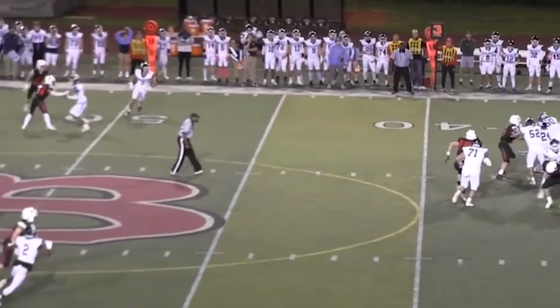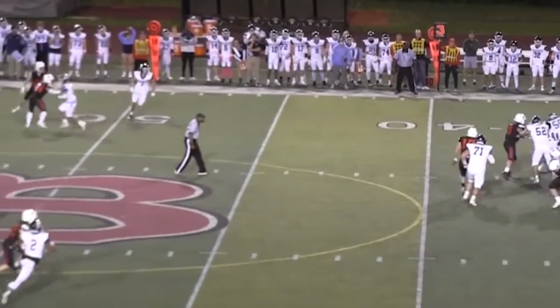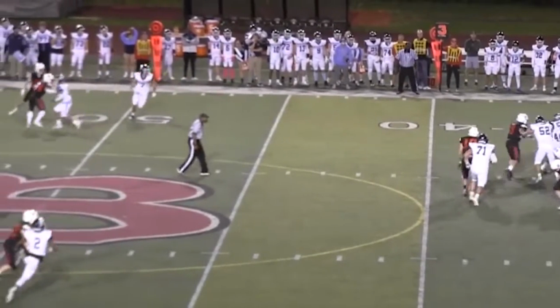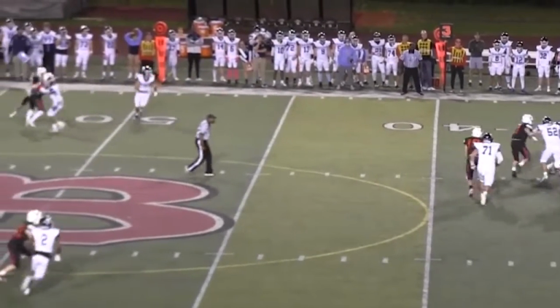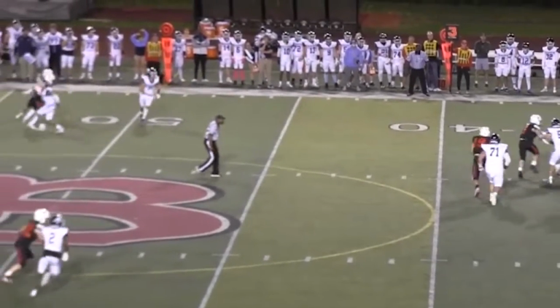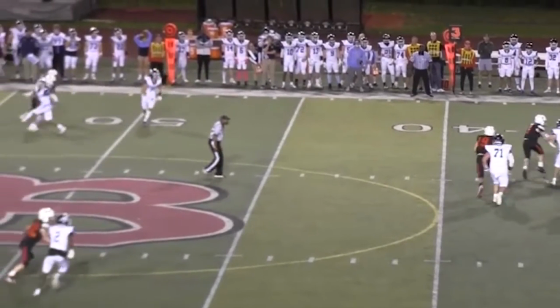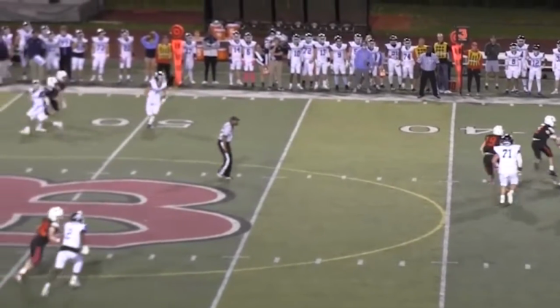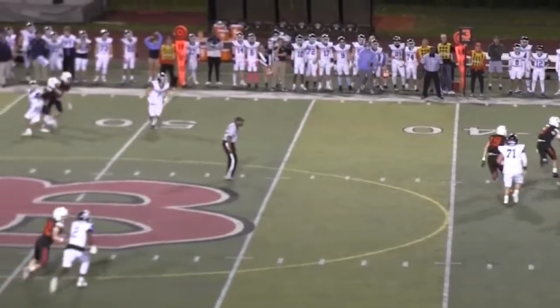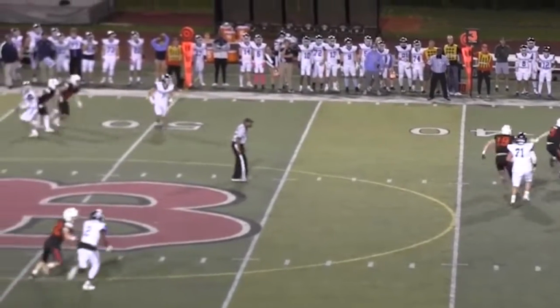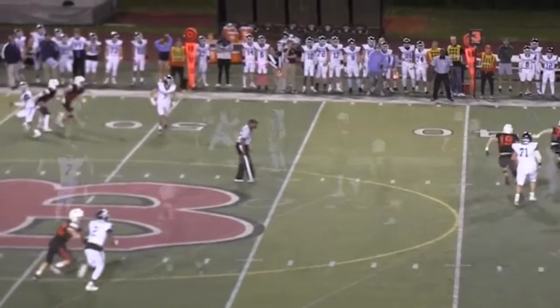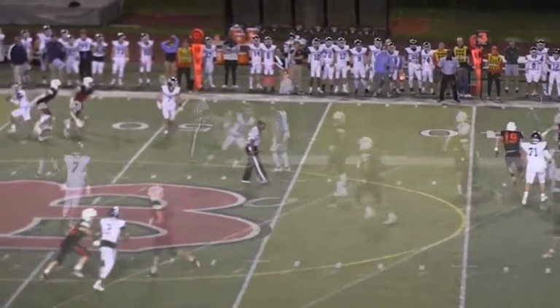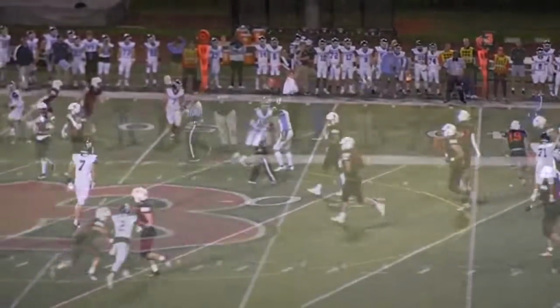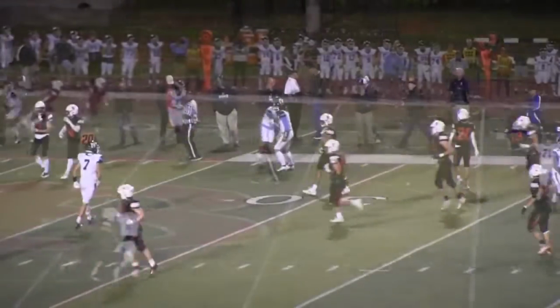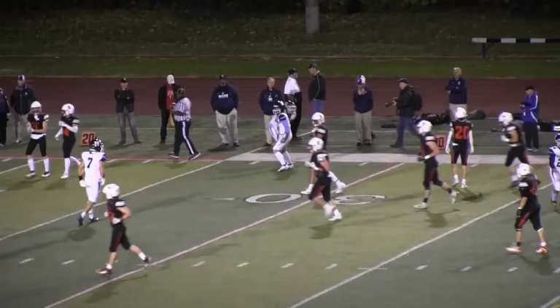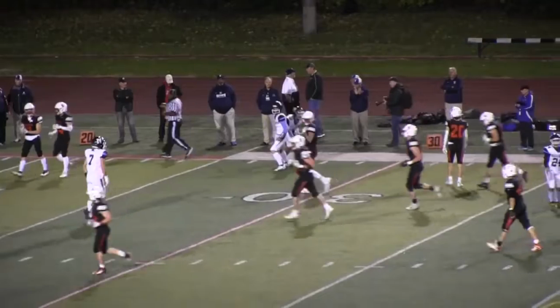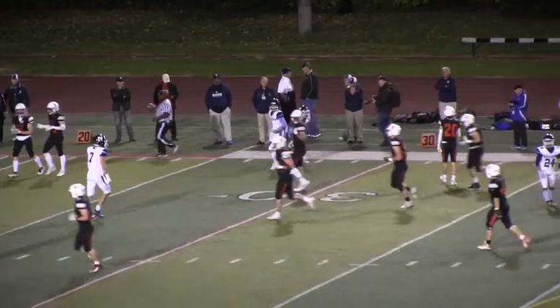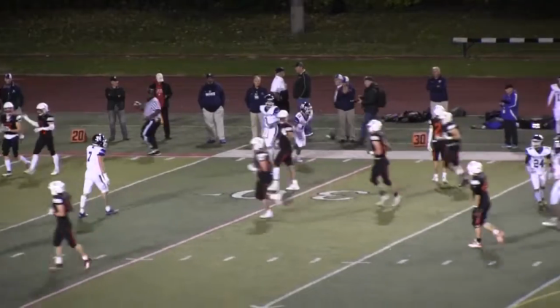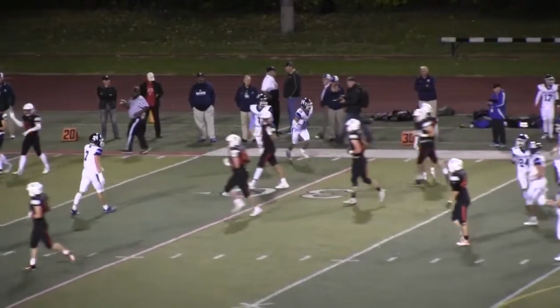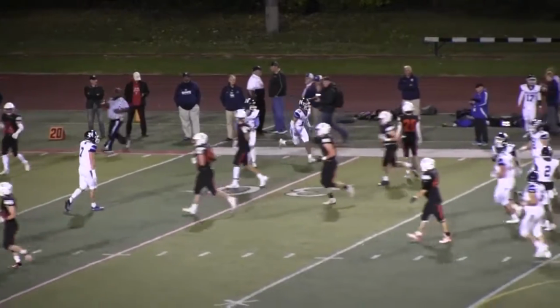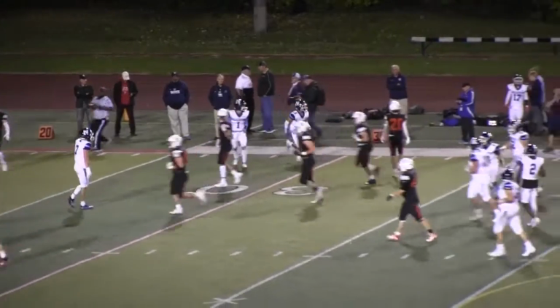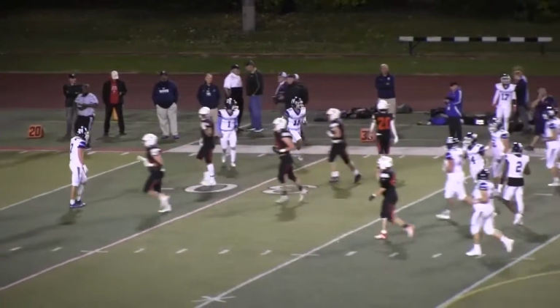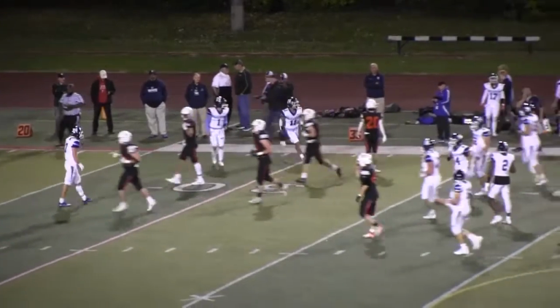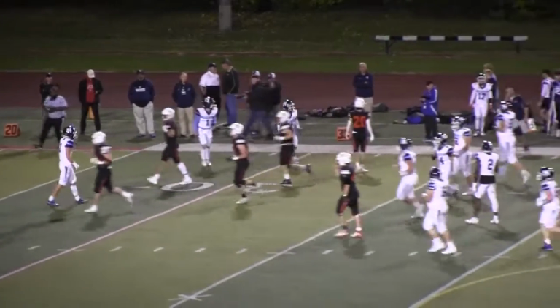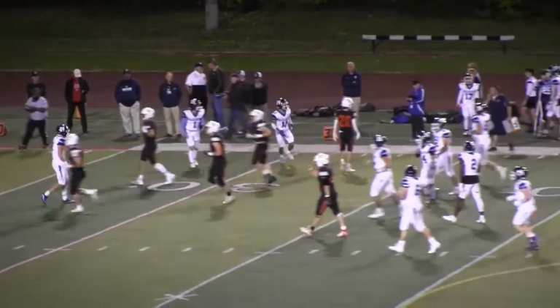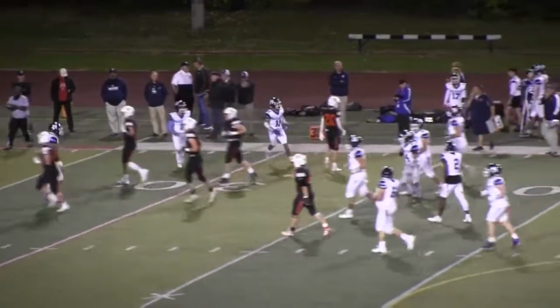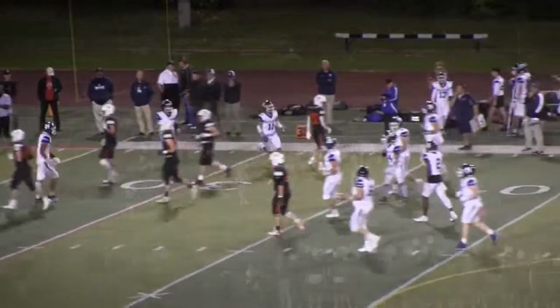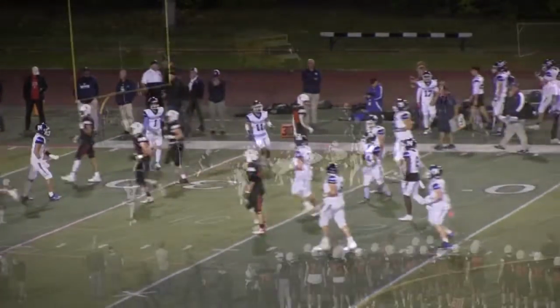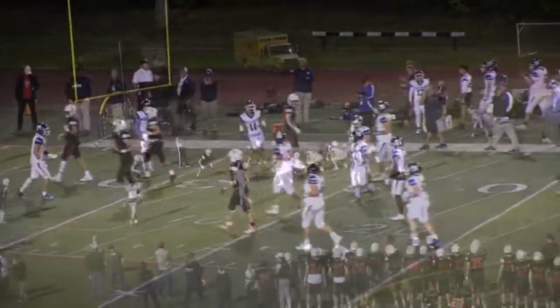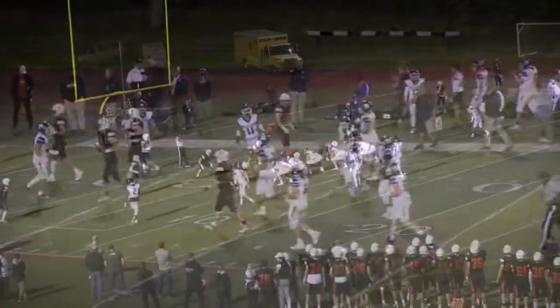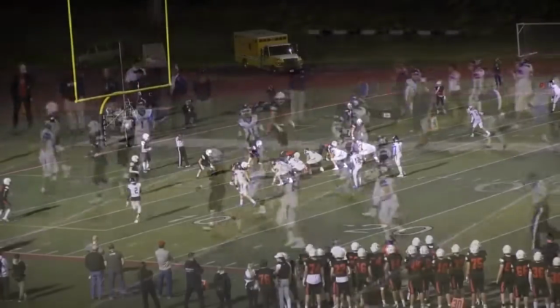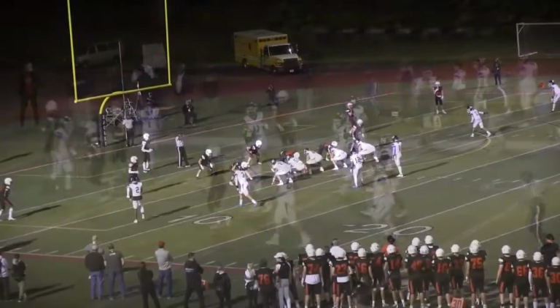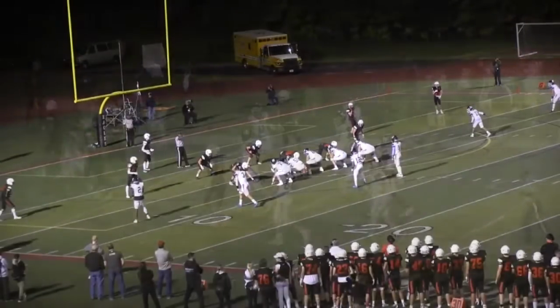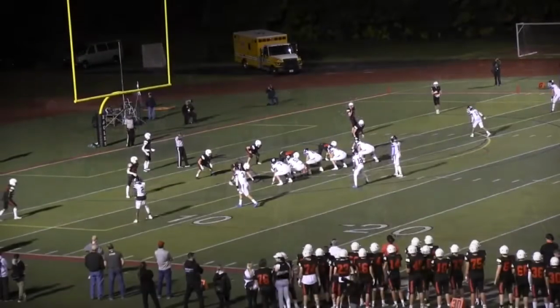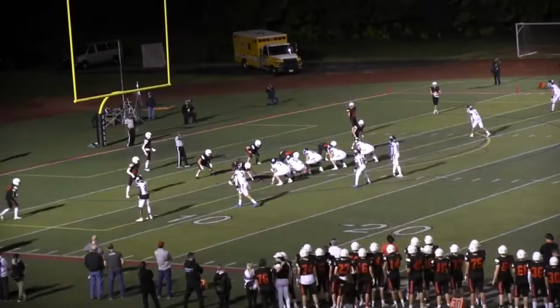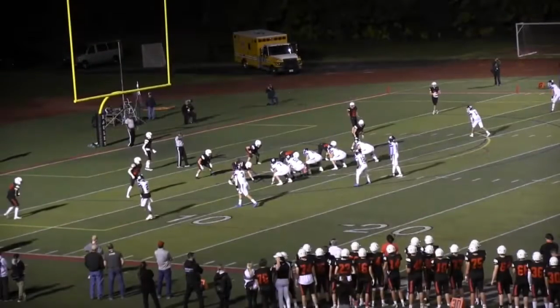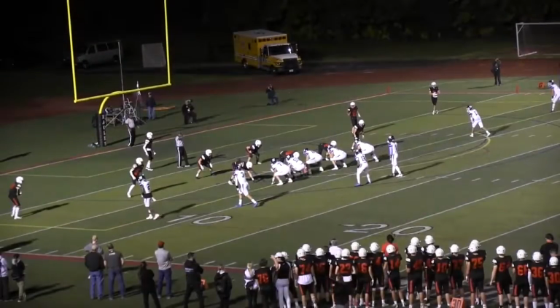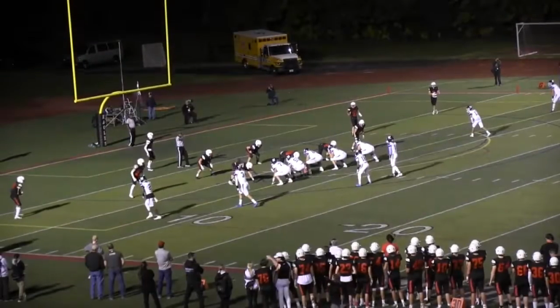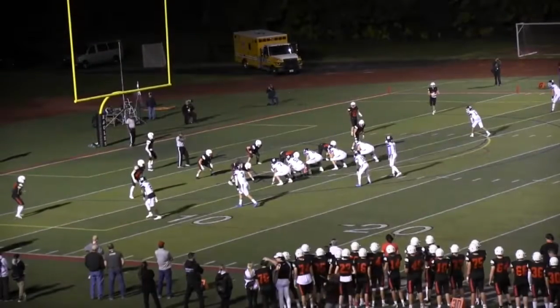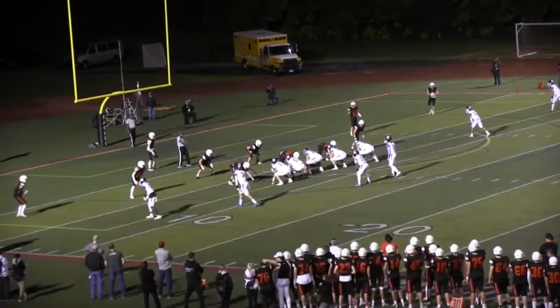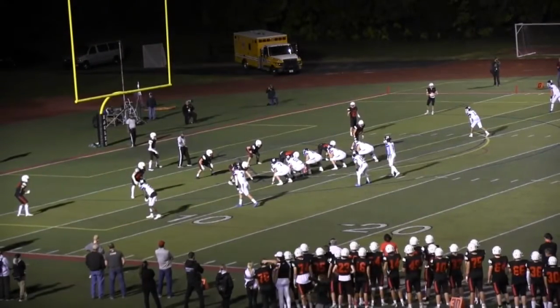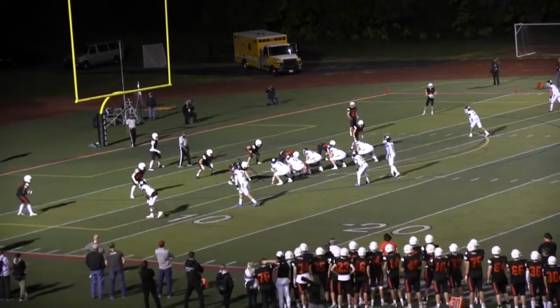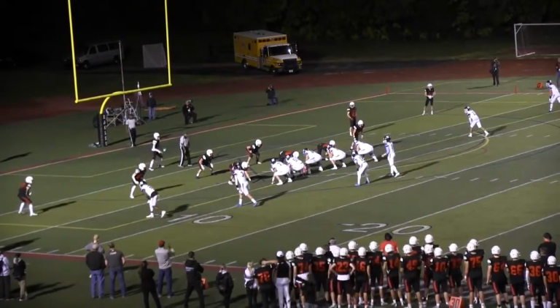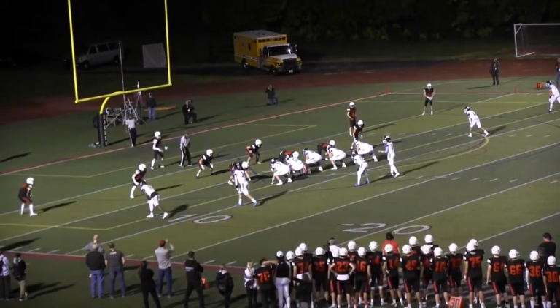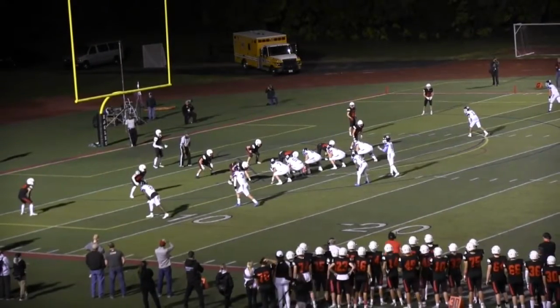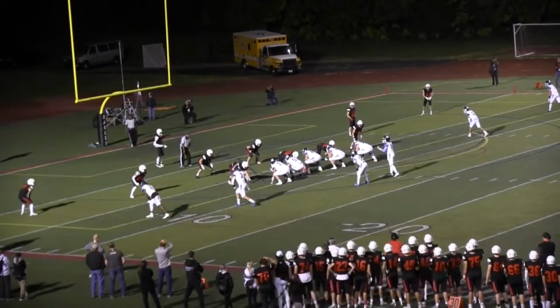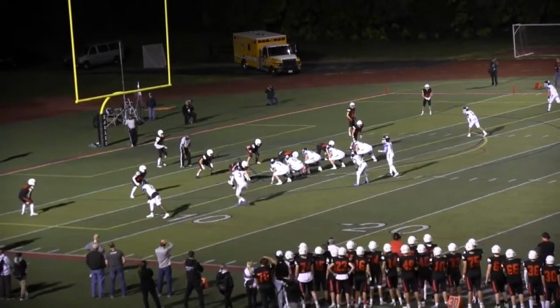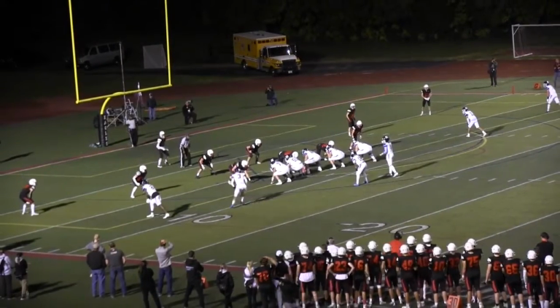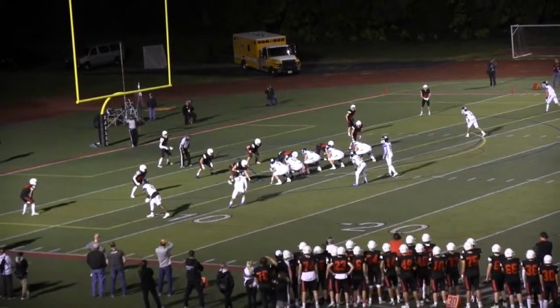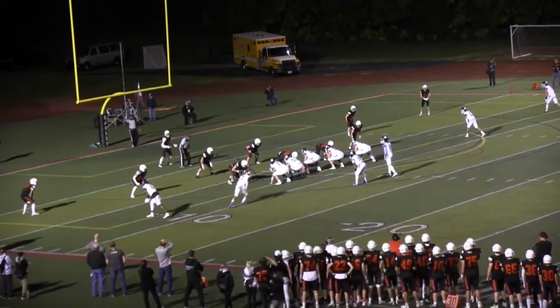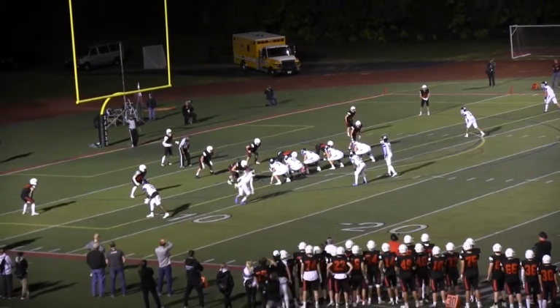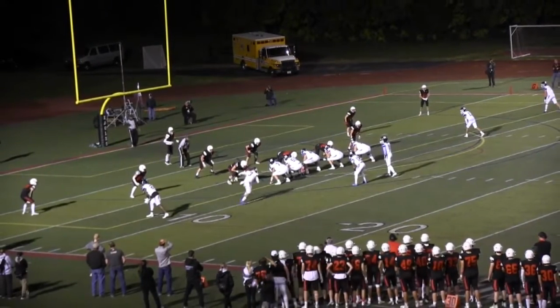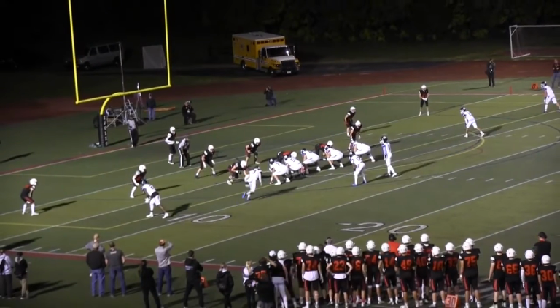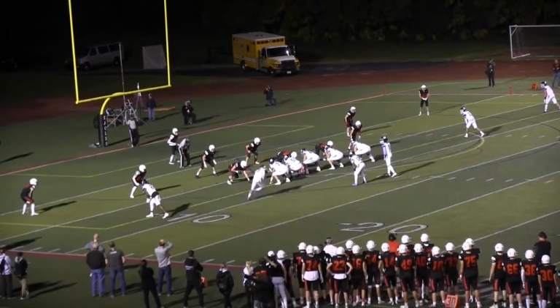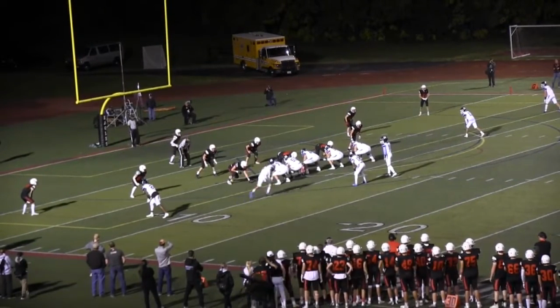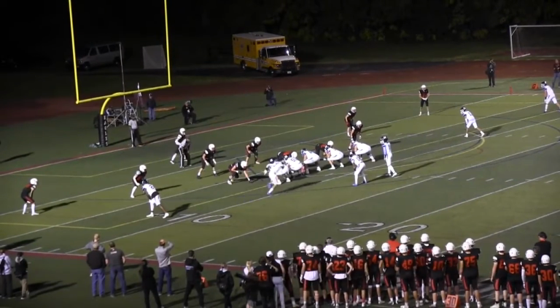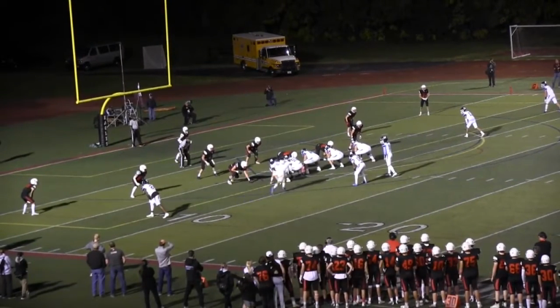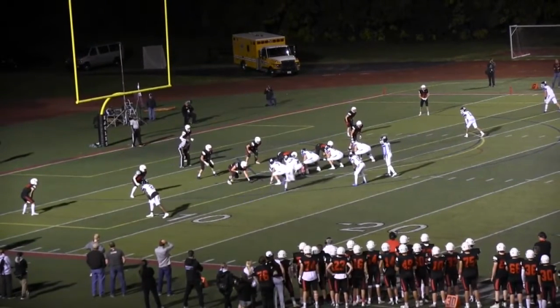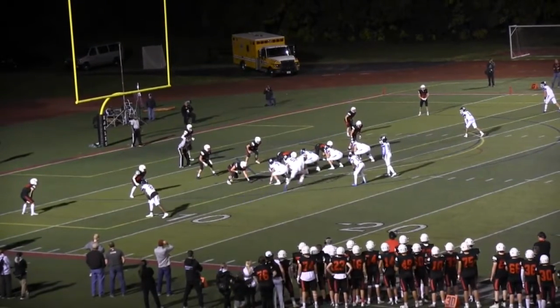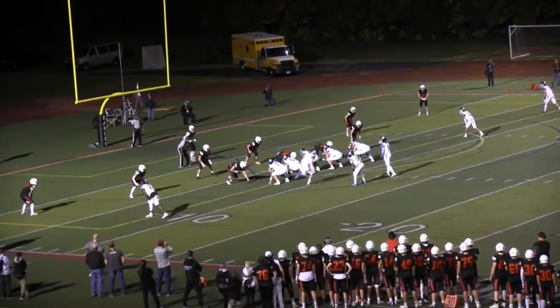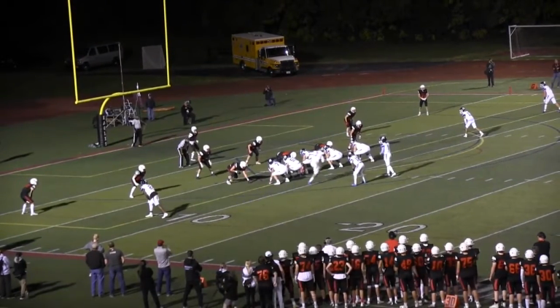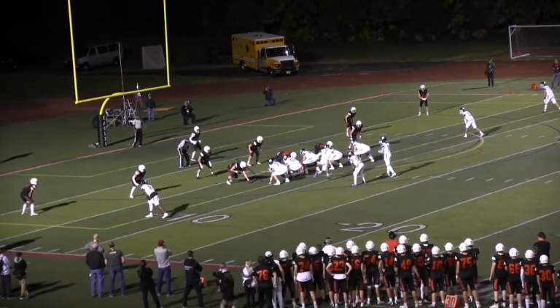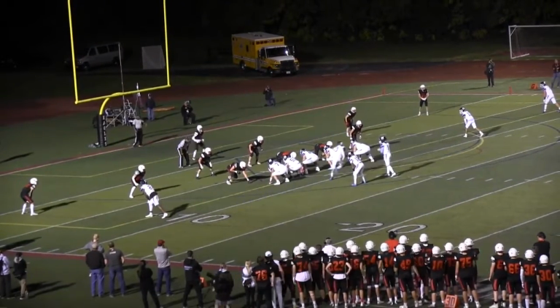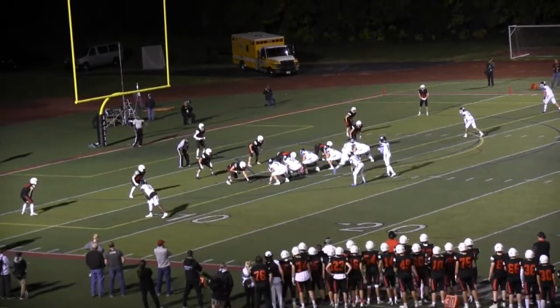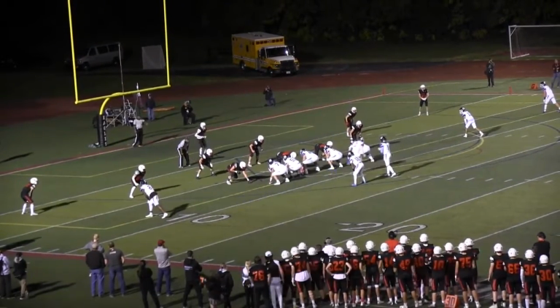That was Danny O'Malley in coverage. As I told you, Justin Taylor is the wideout over here.